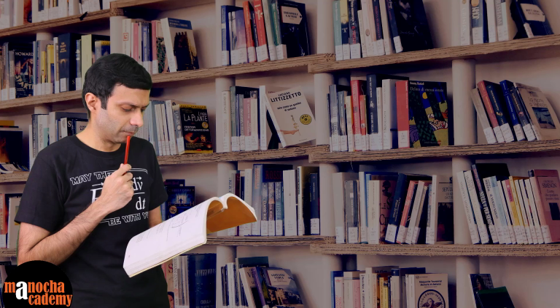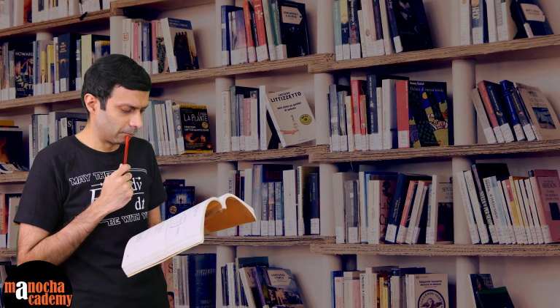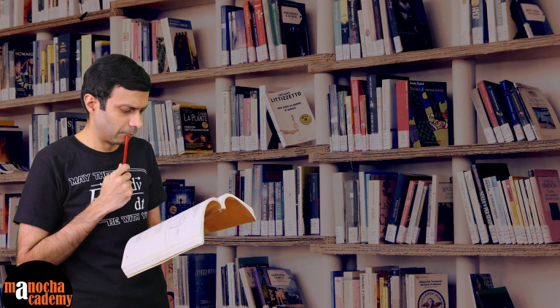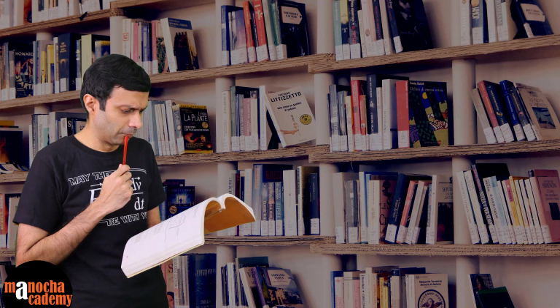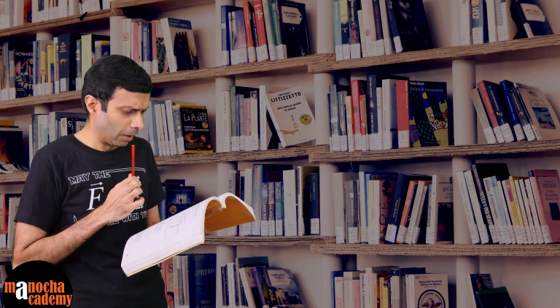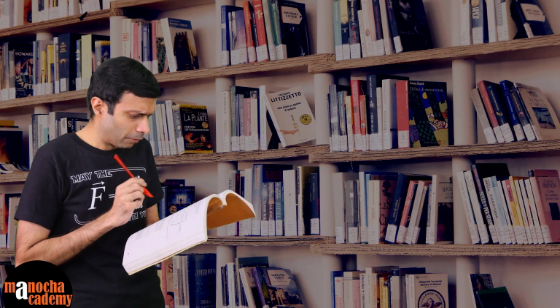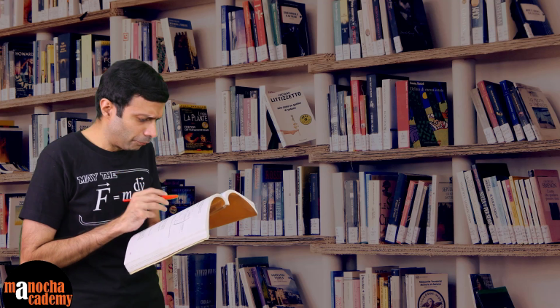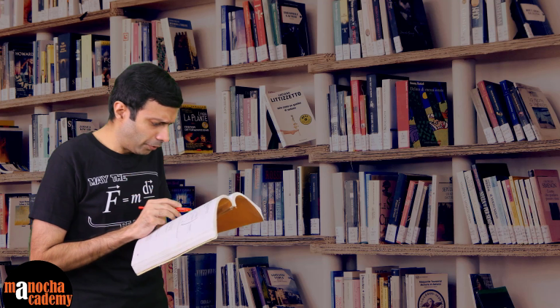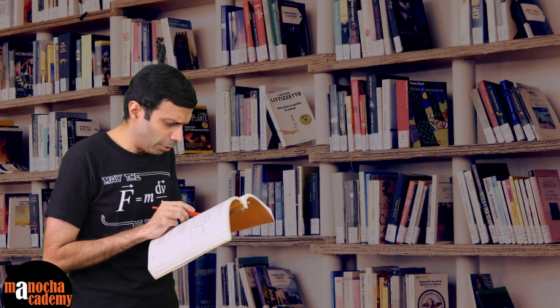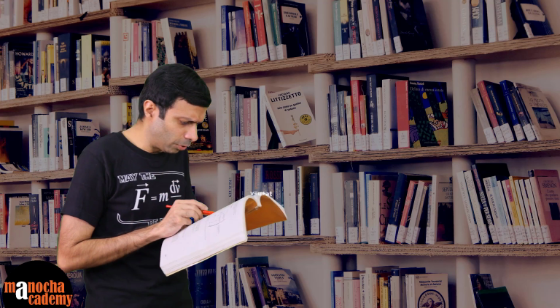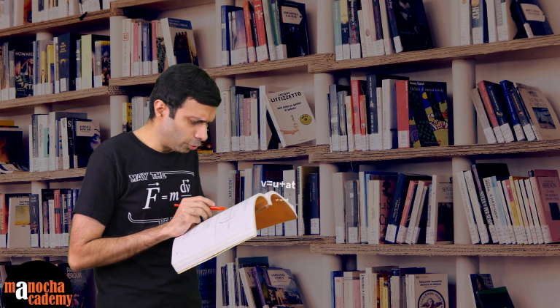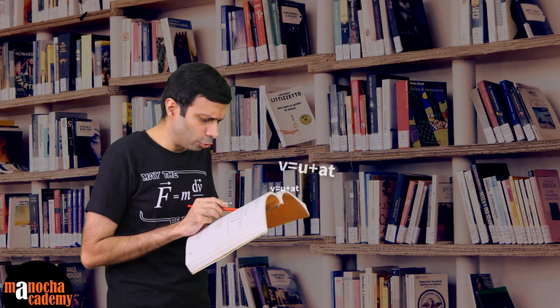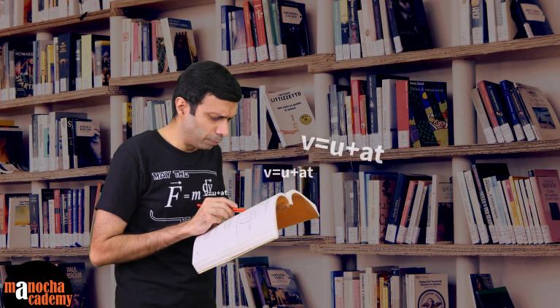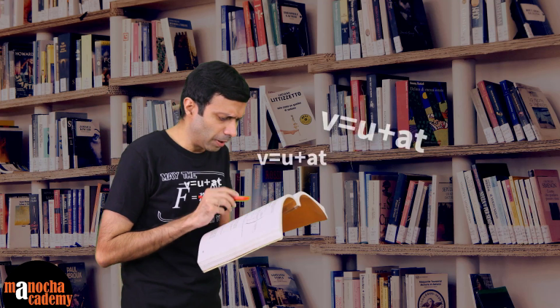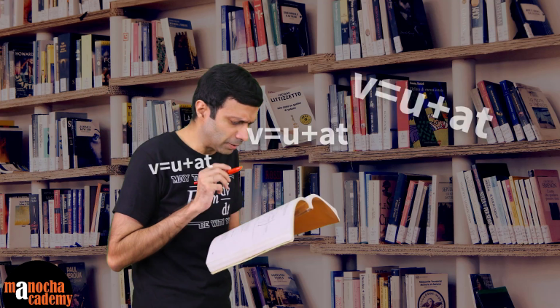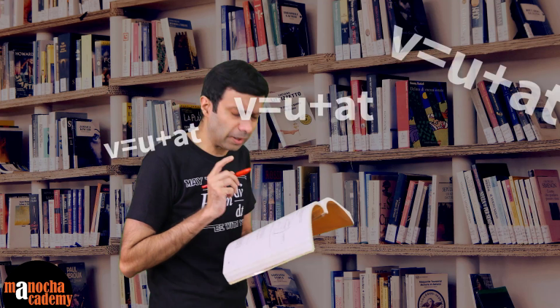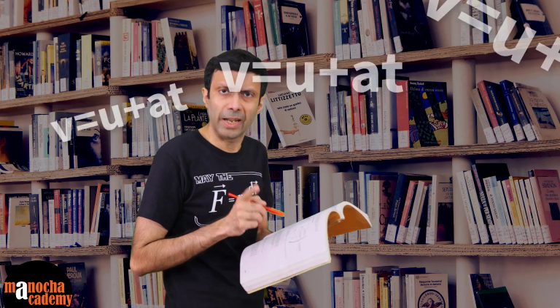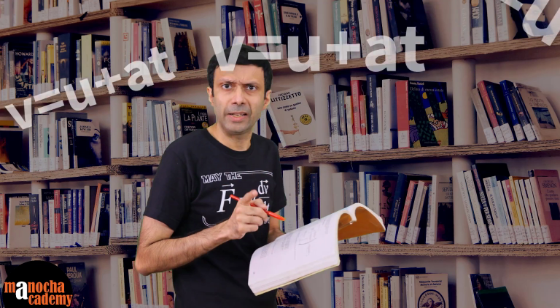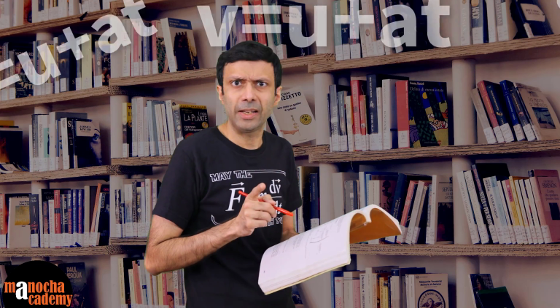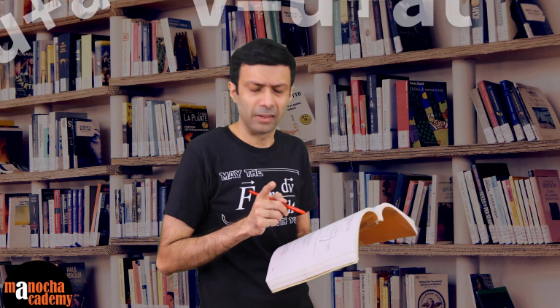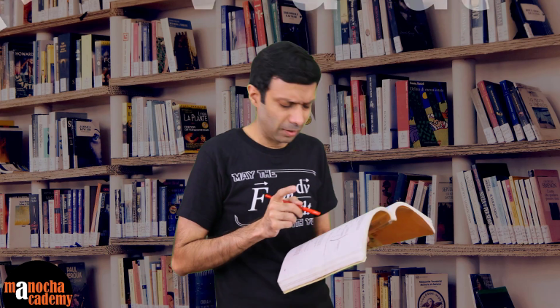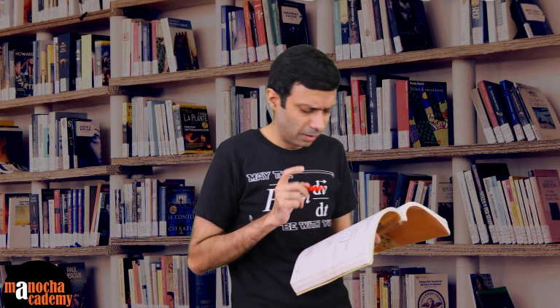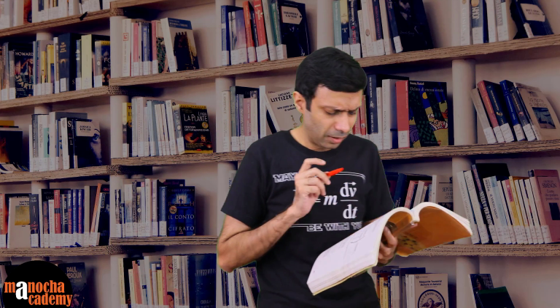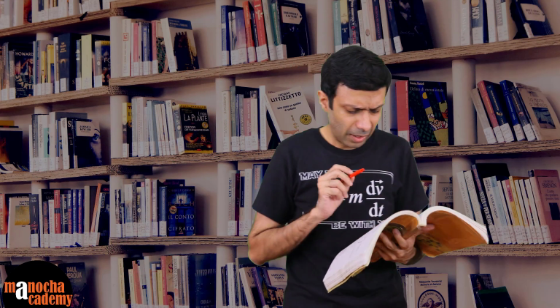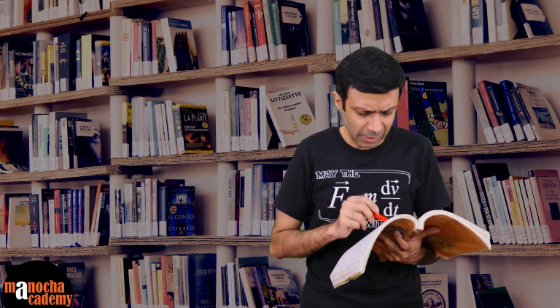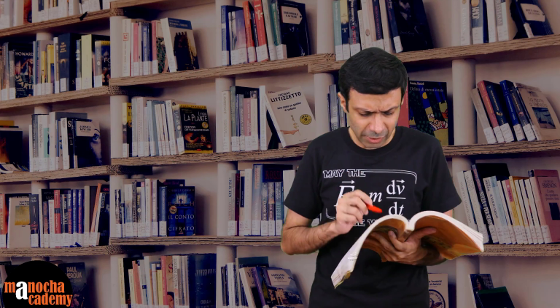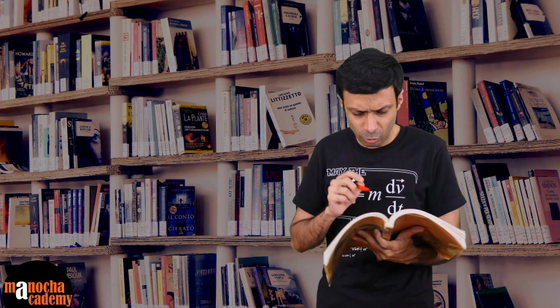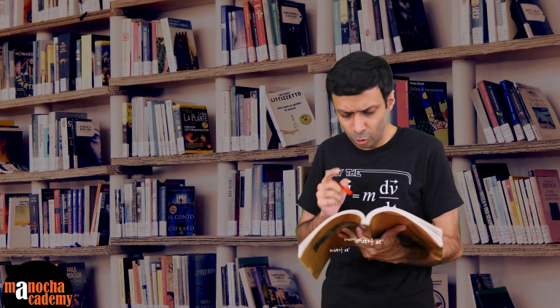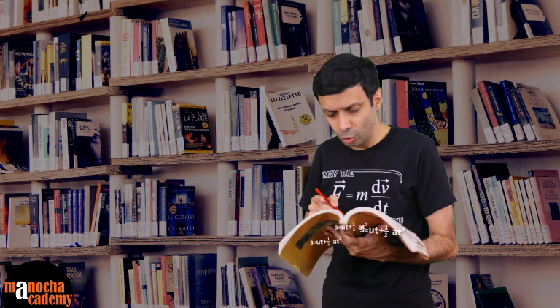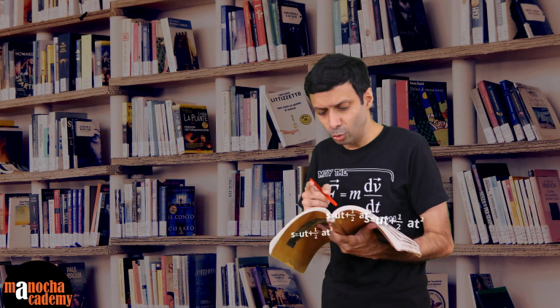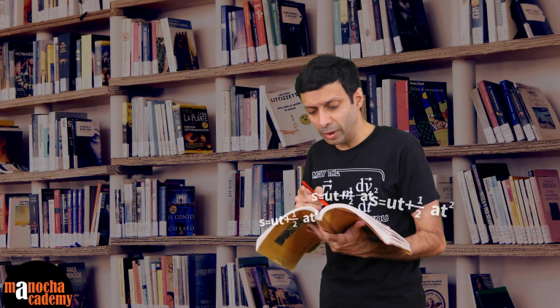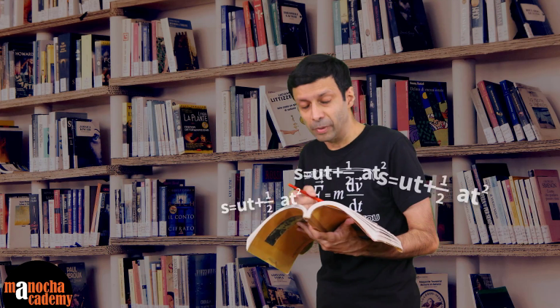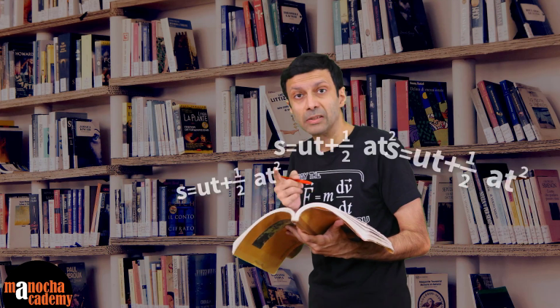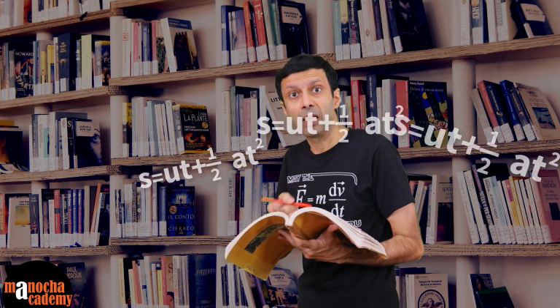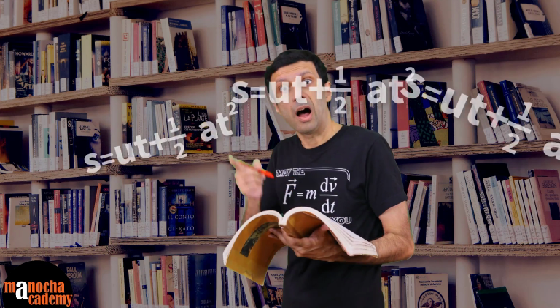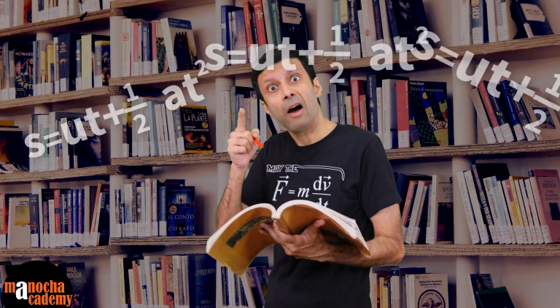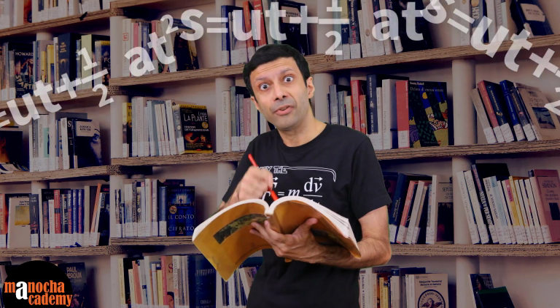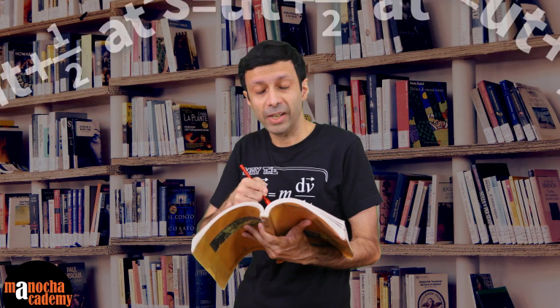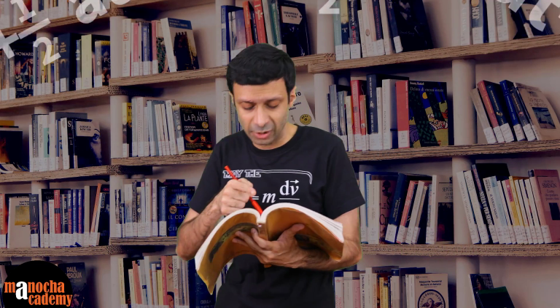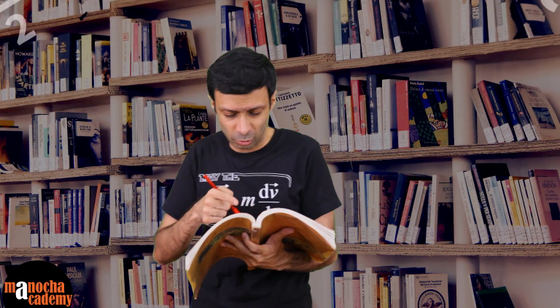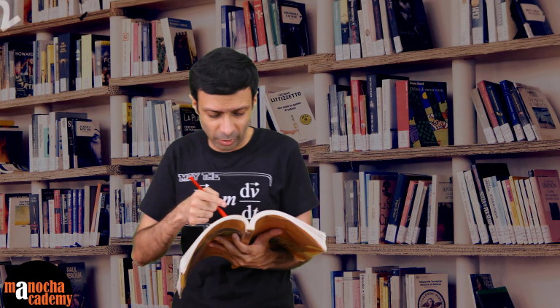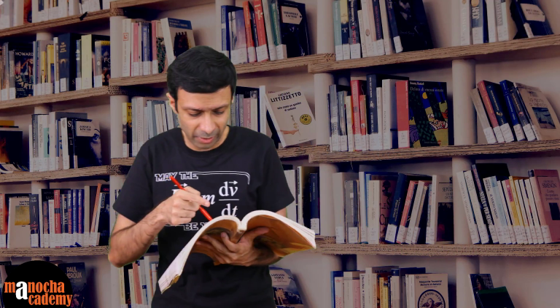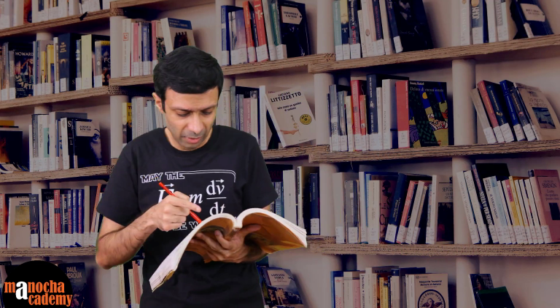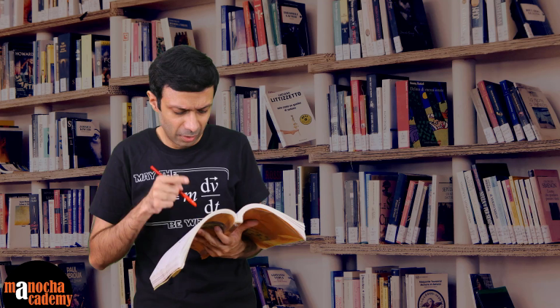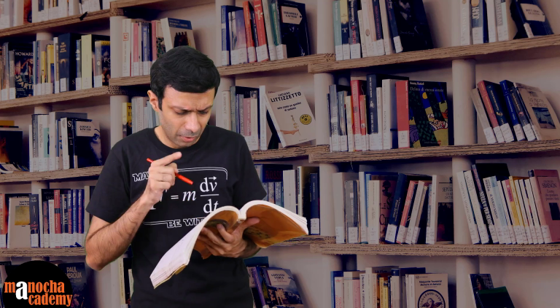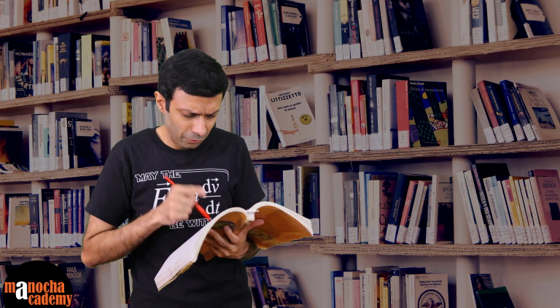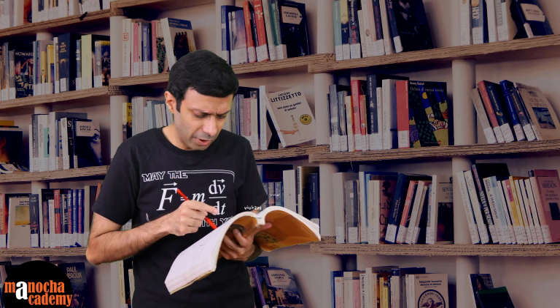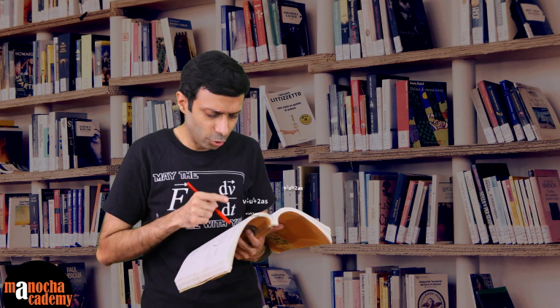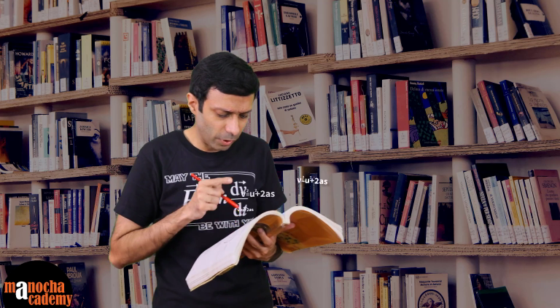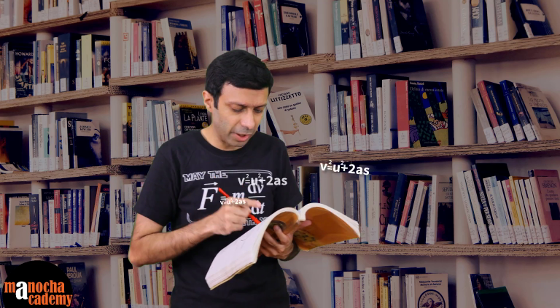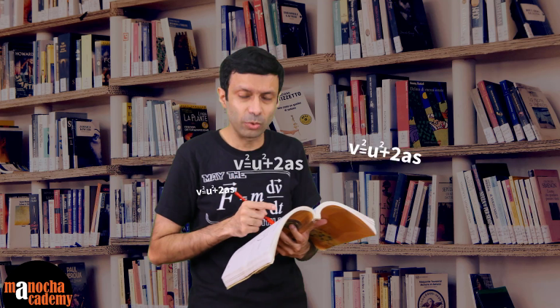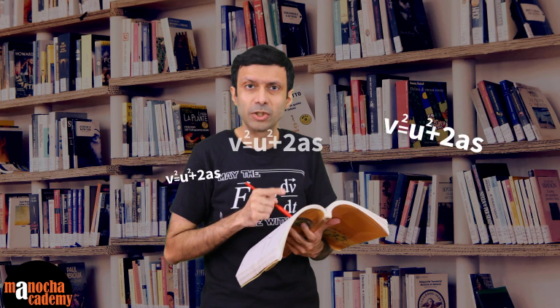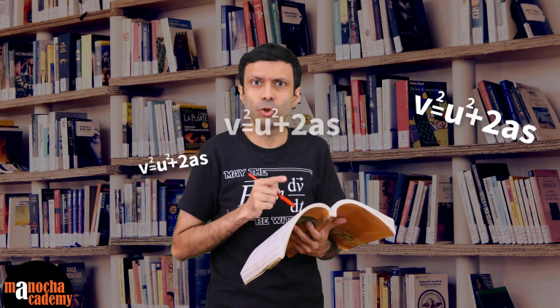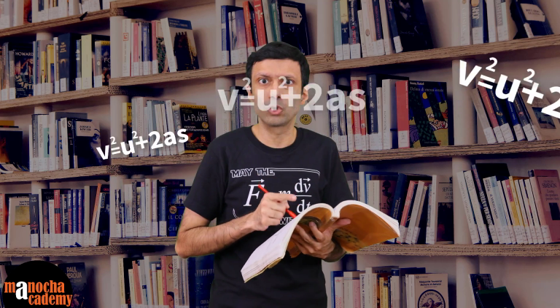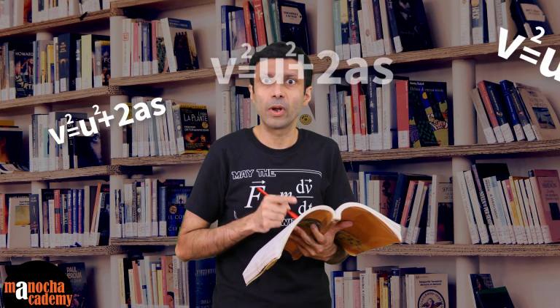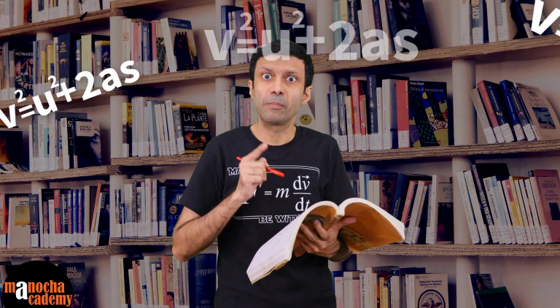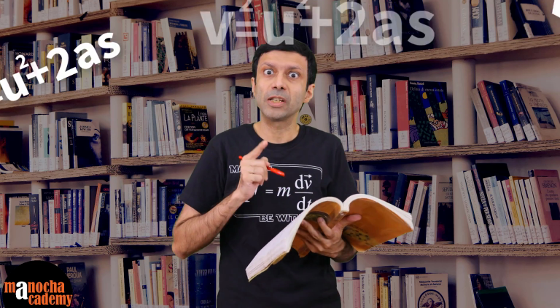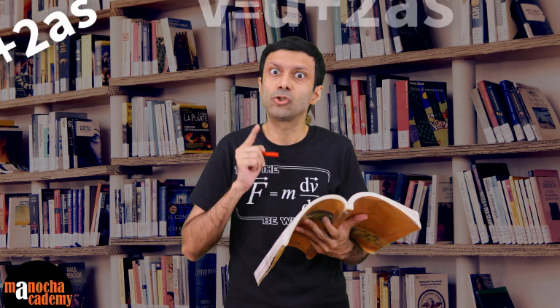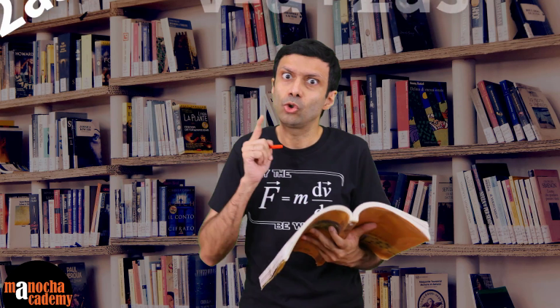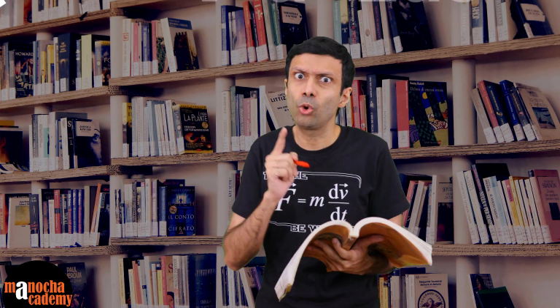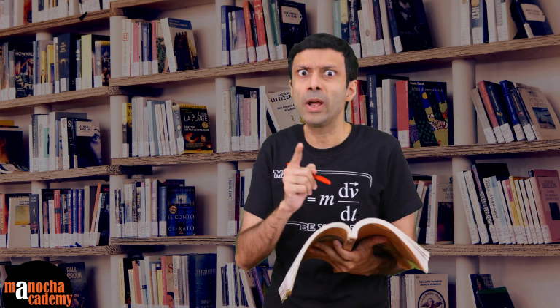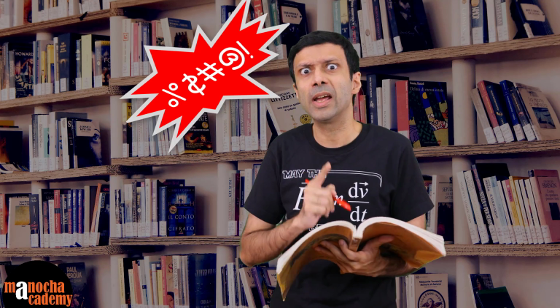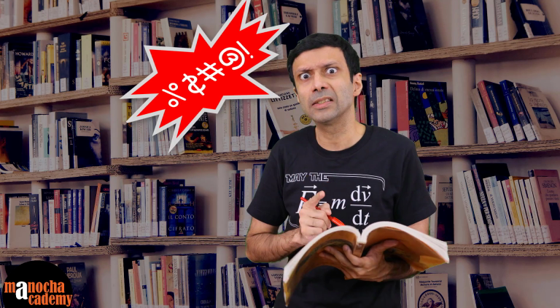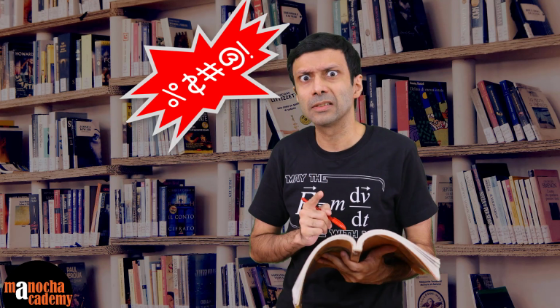V equals U plus AT. S equals UT plus half AT squared. V squared equals U squared plus 2AS.